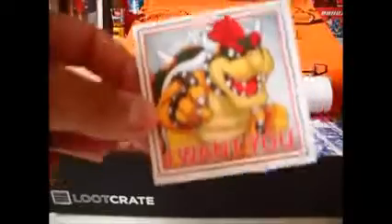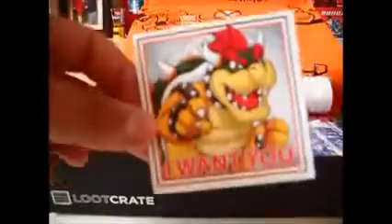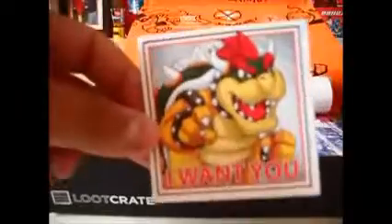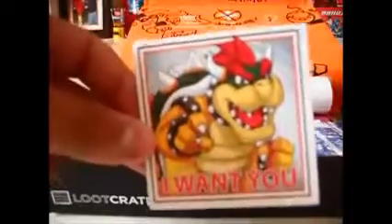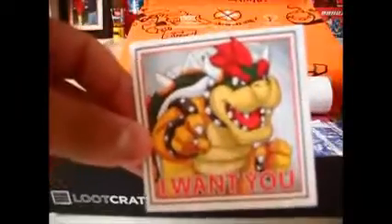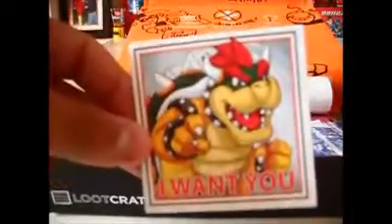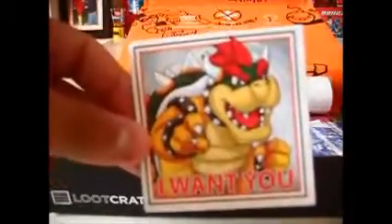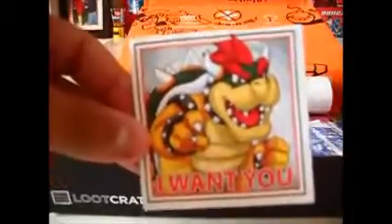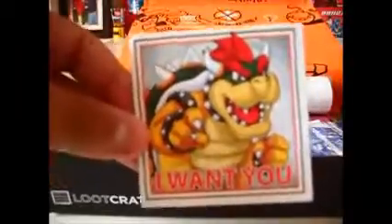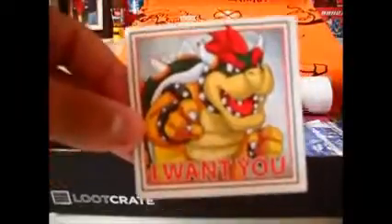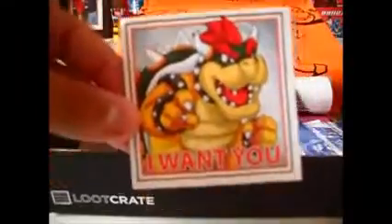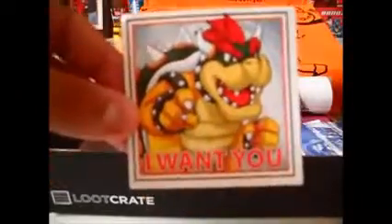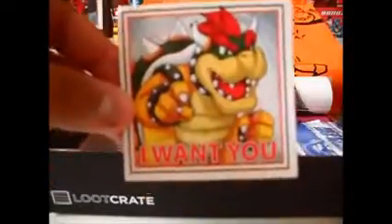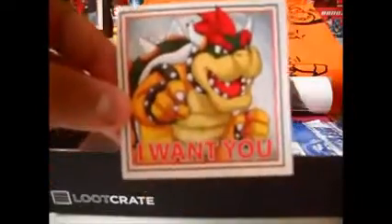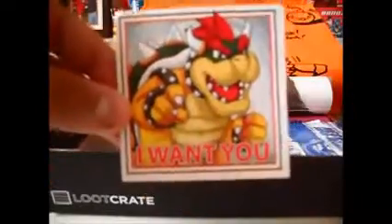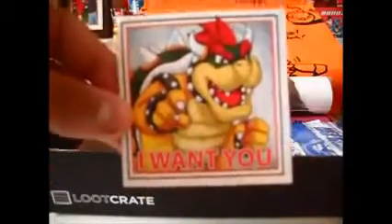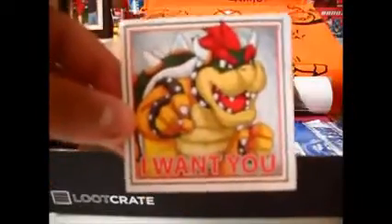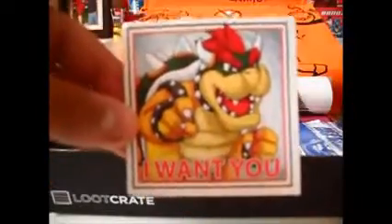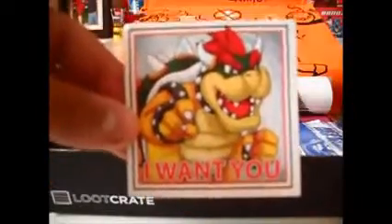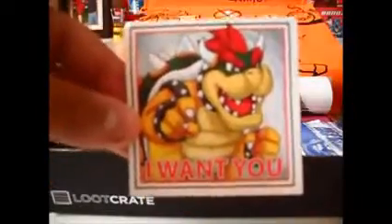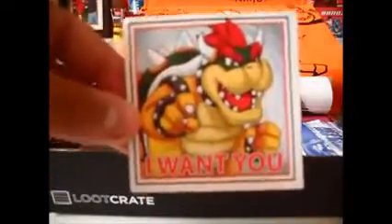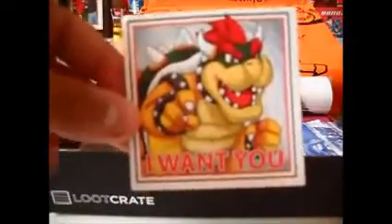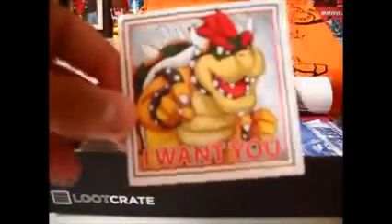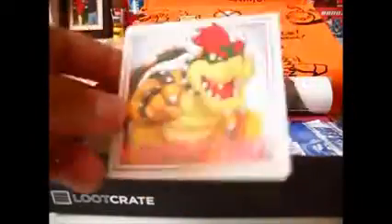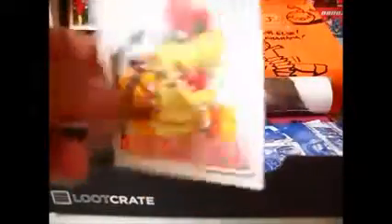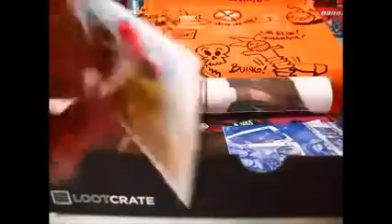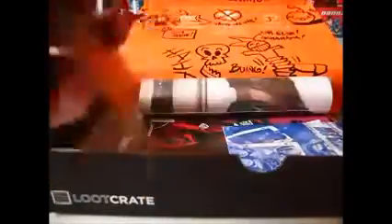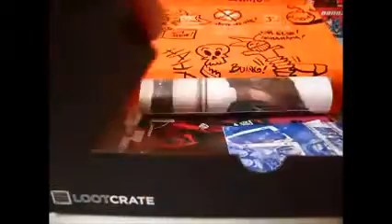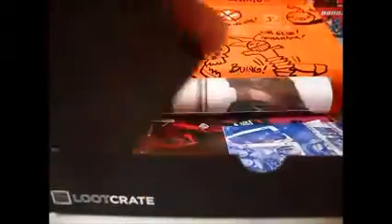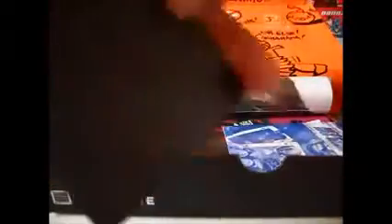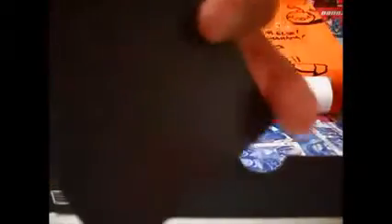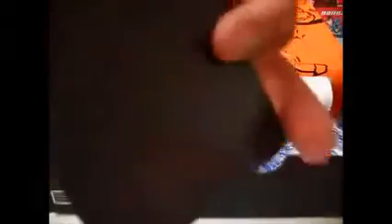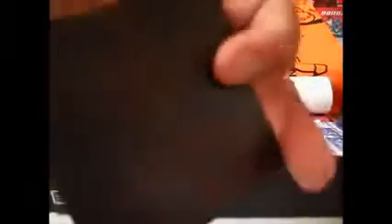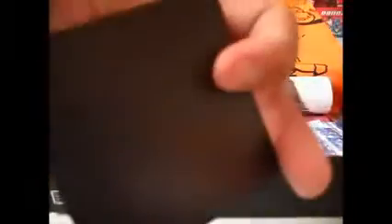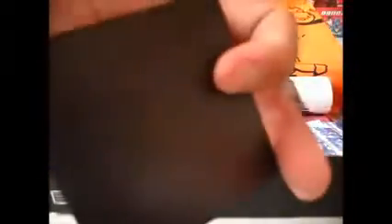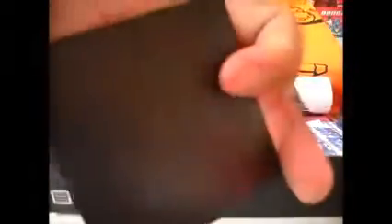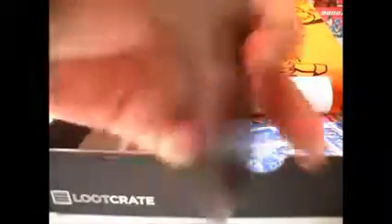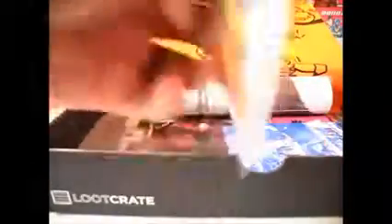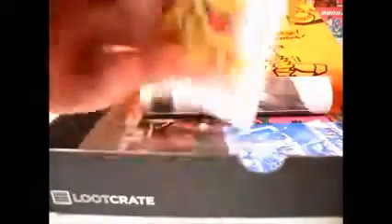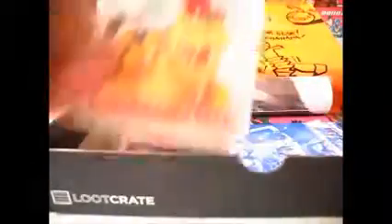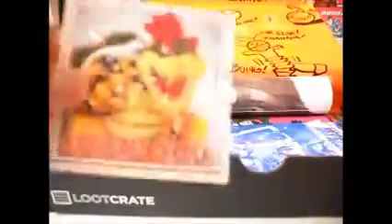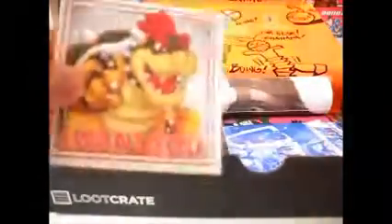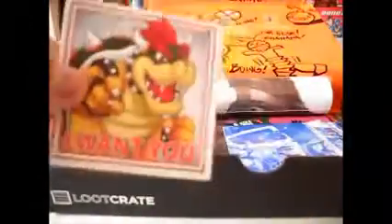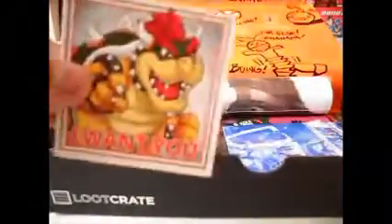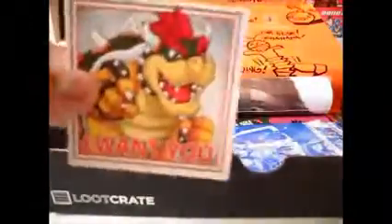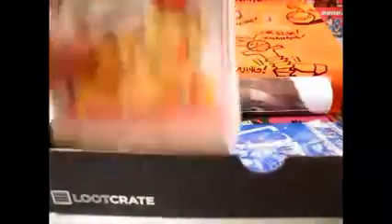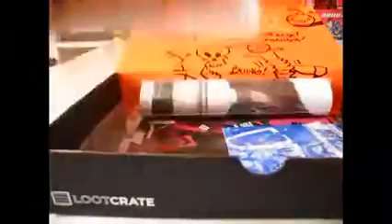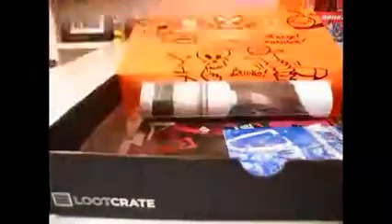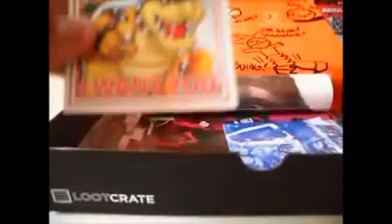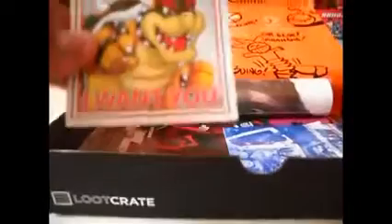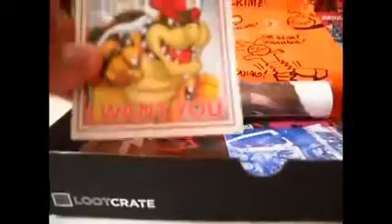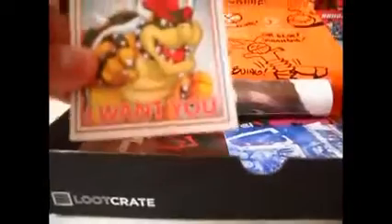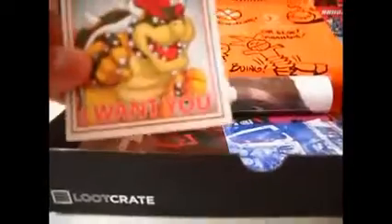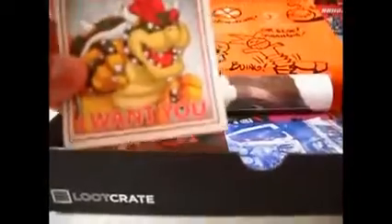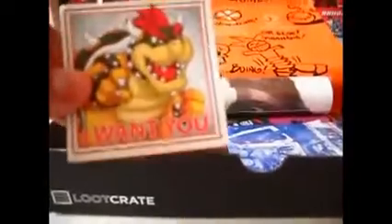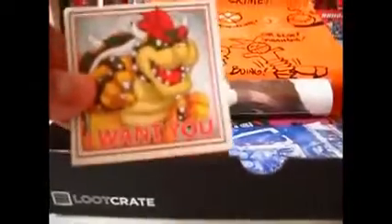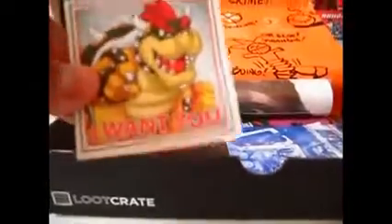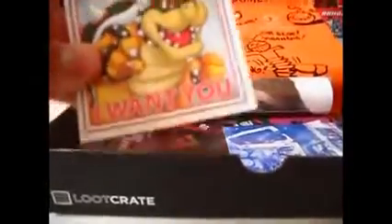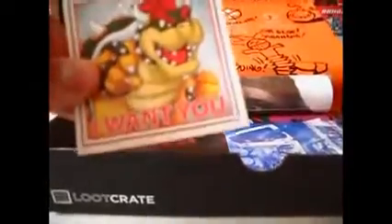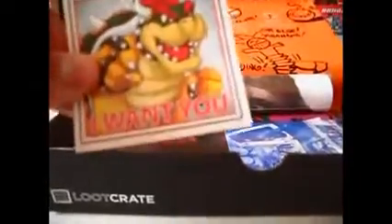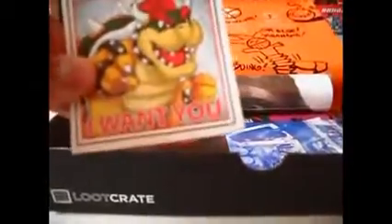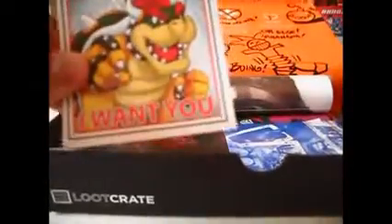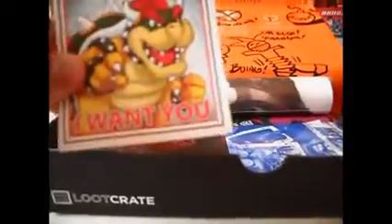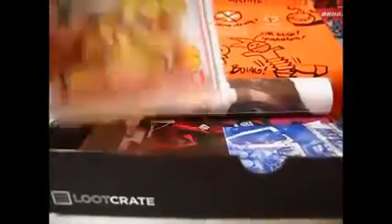We have an 'I Want You' Bowser magnet. Awesome — definitely going to add that to my magnet wall.